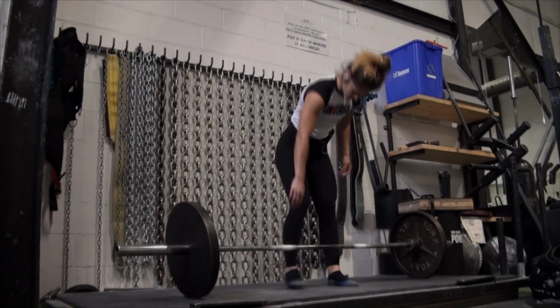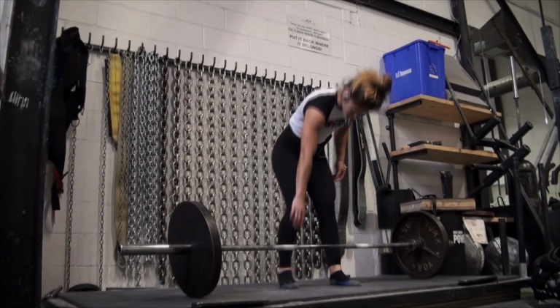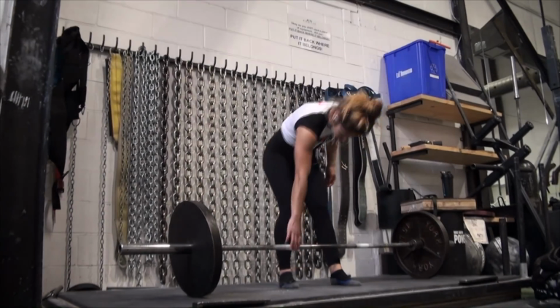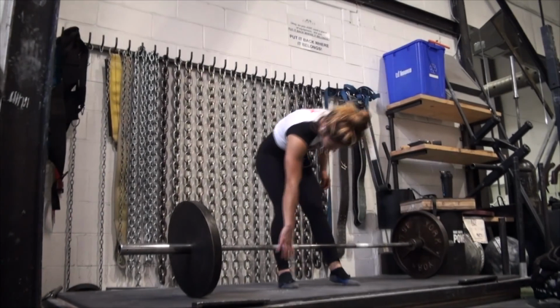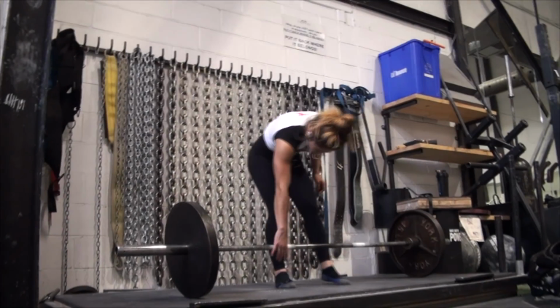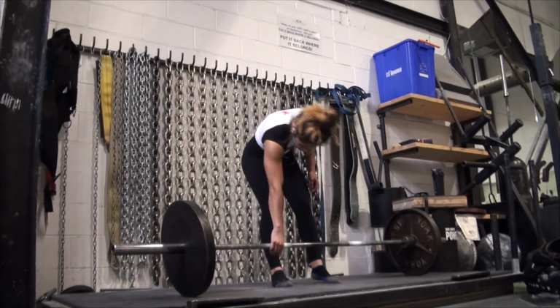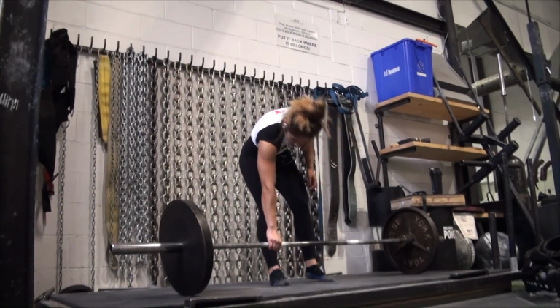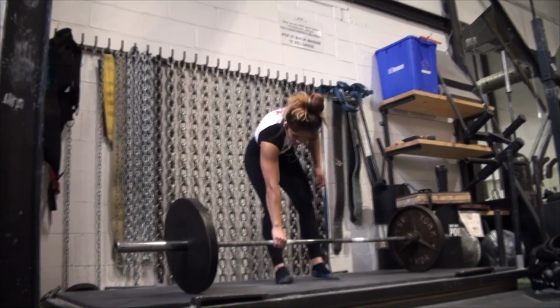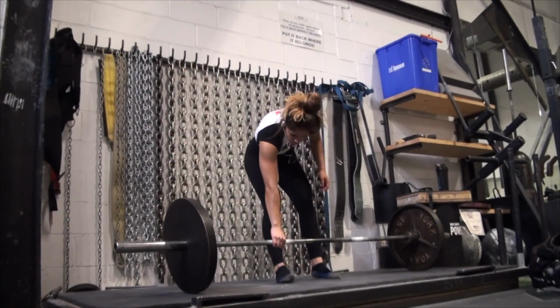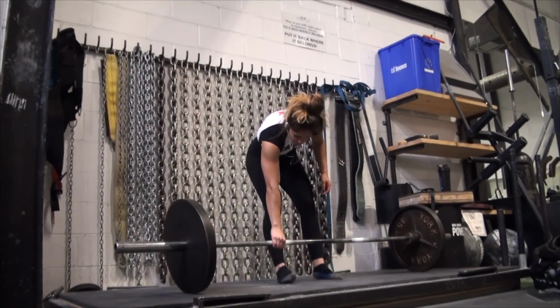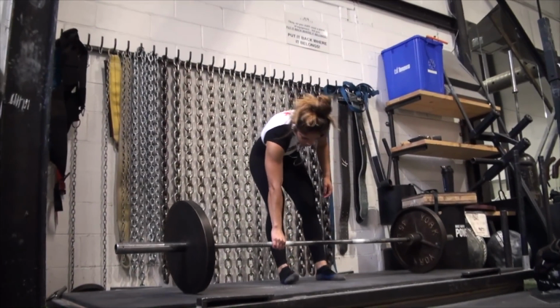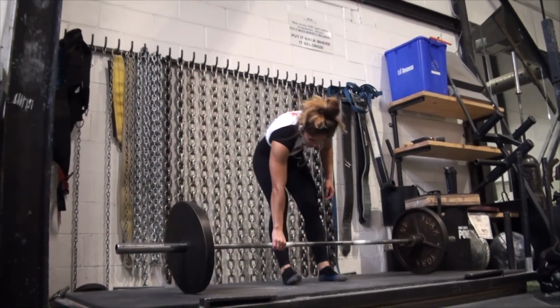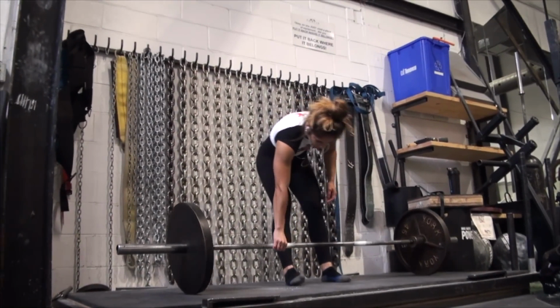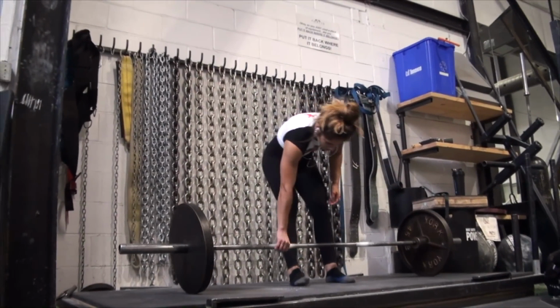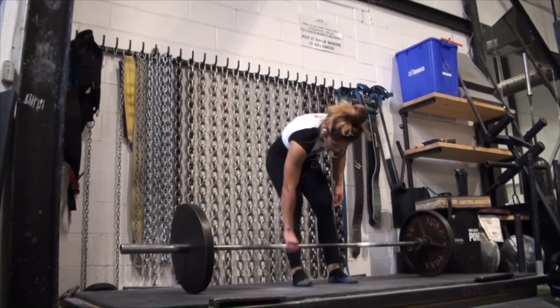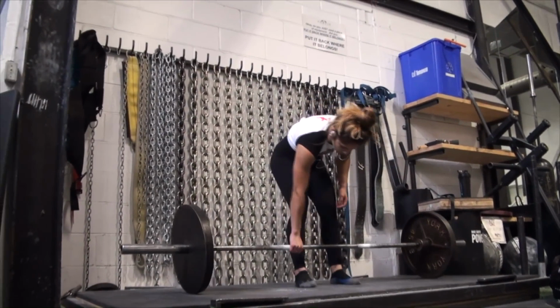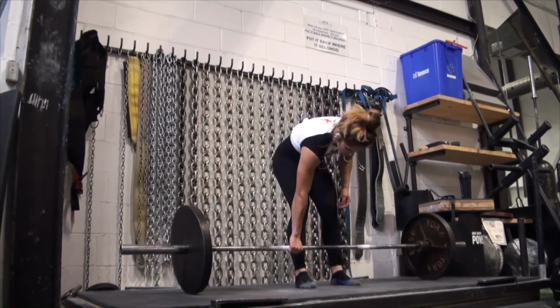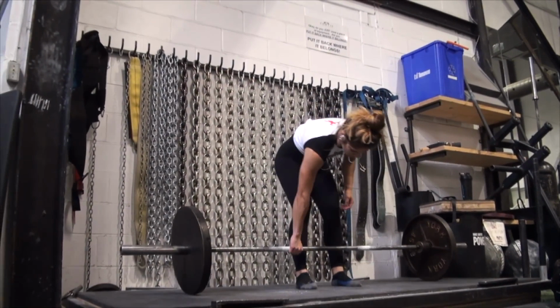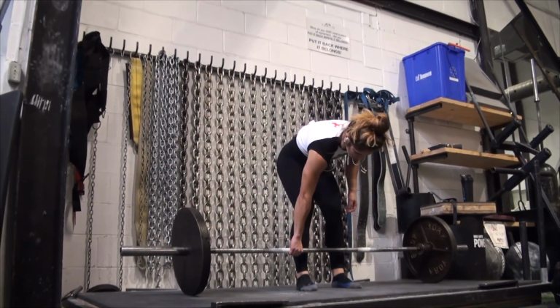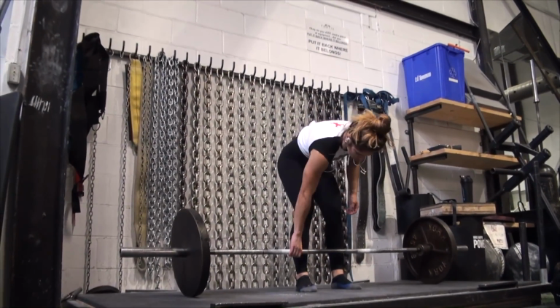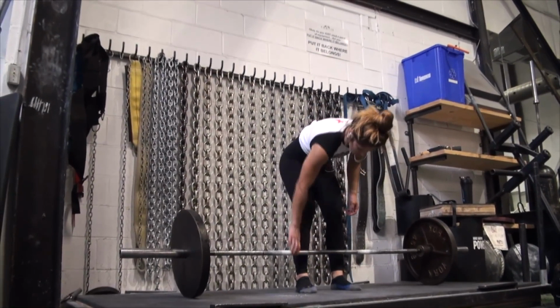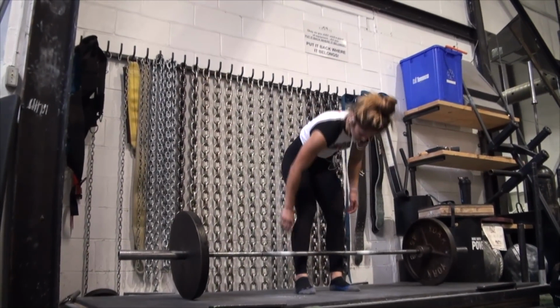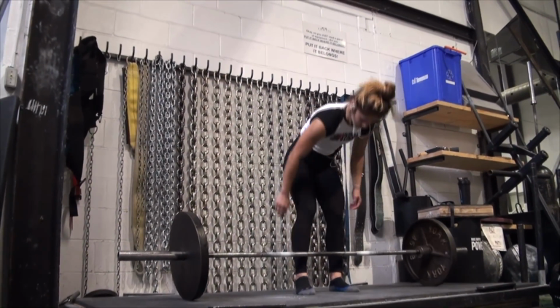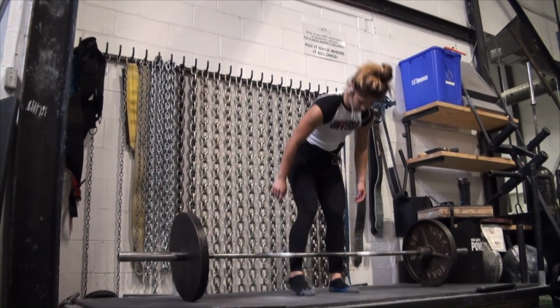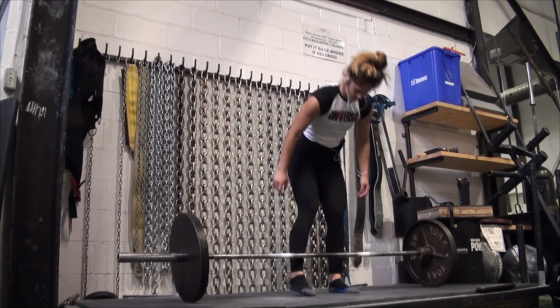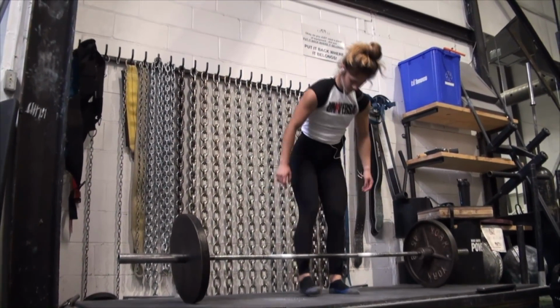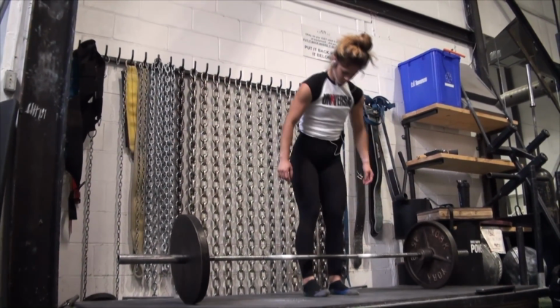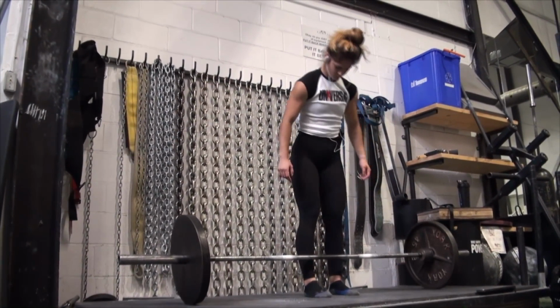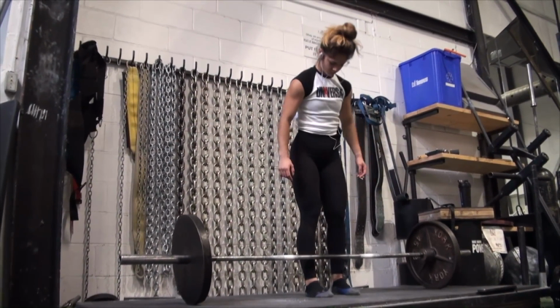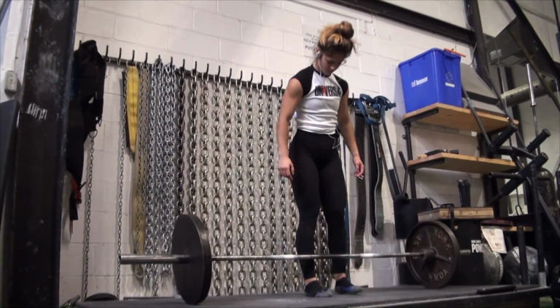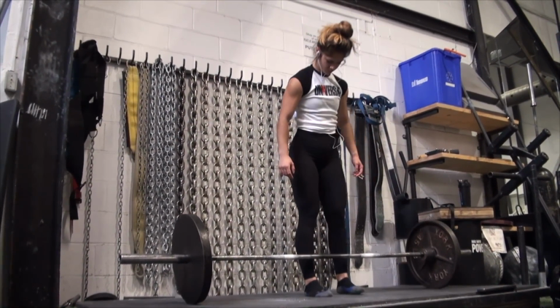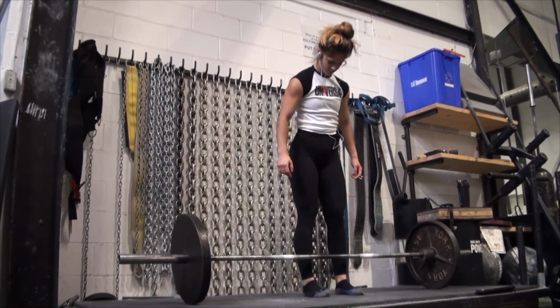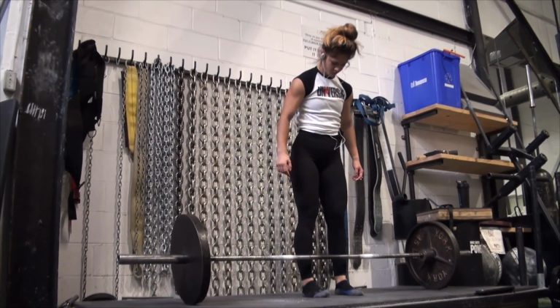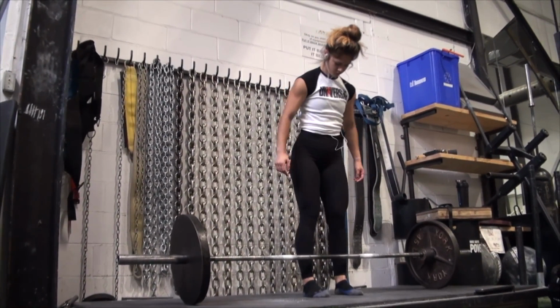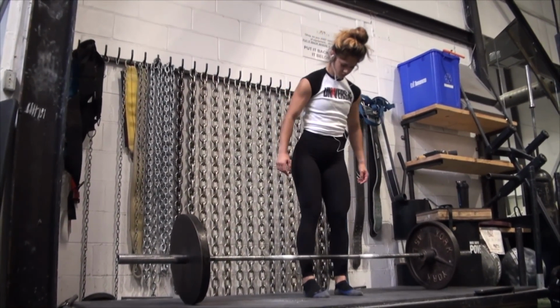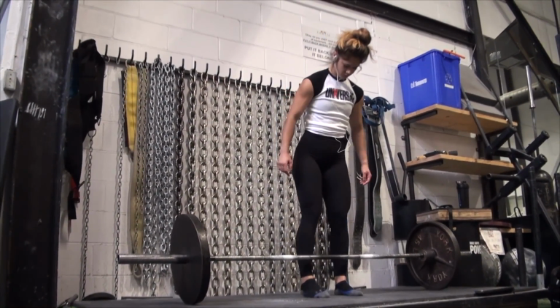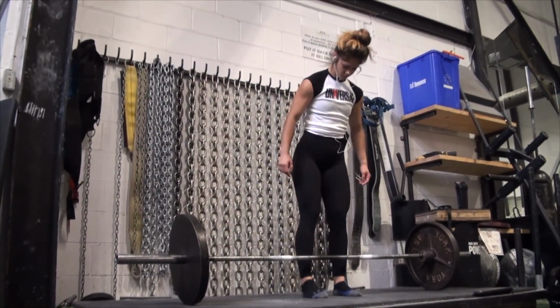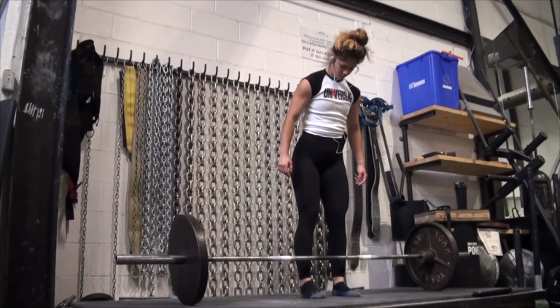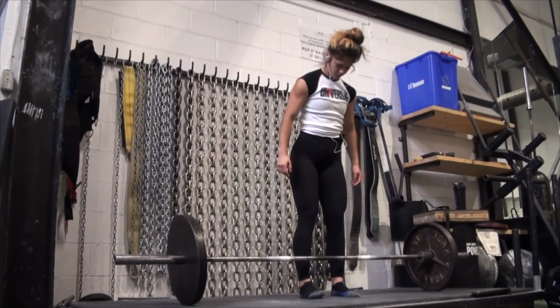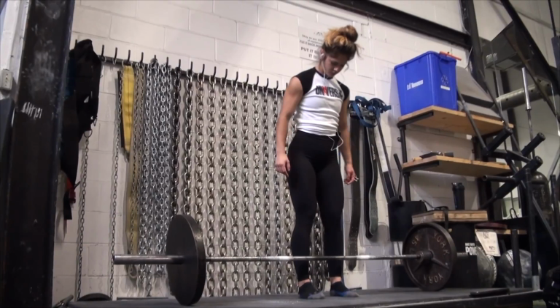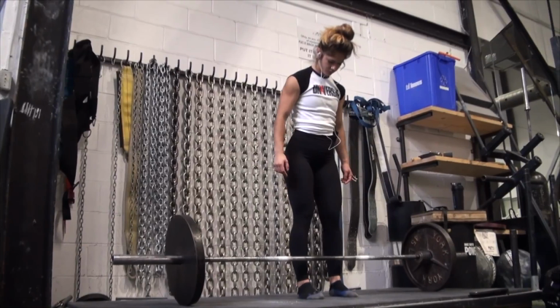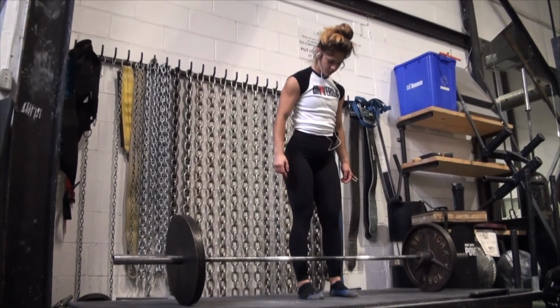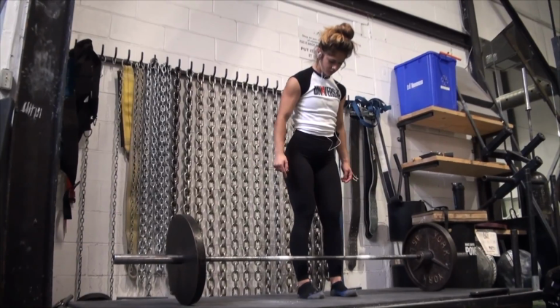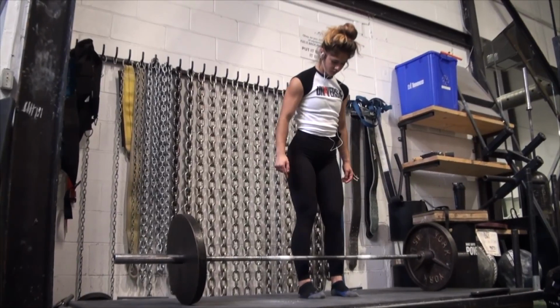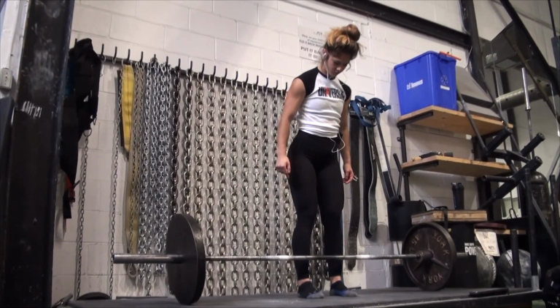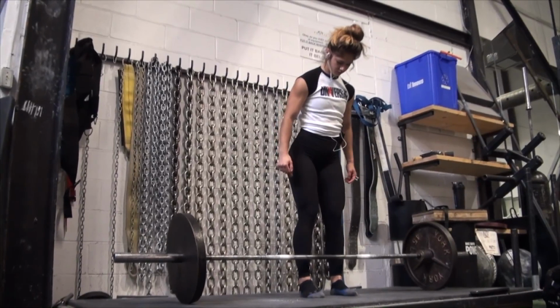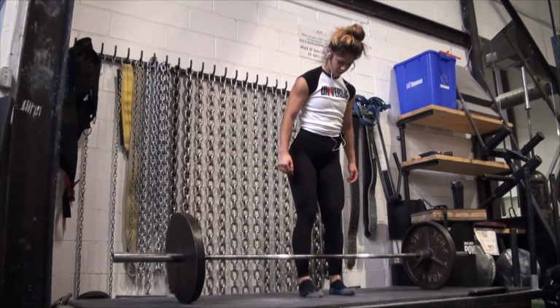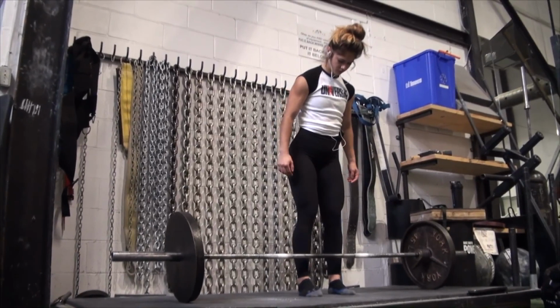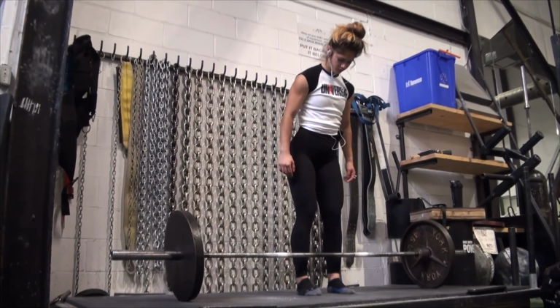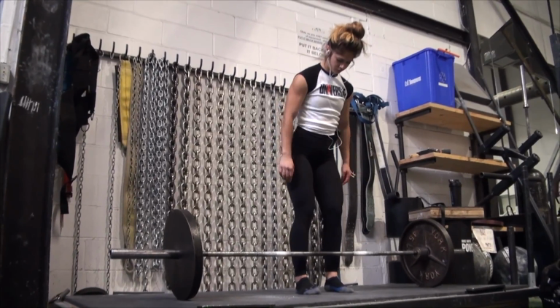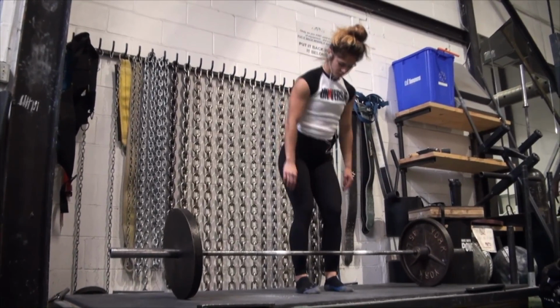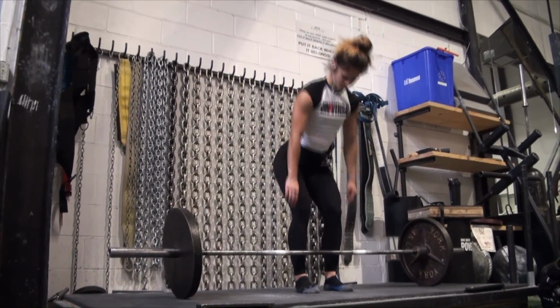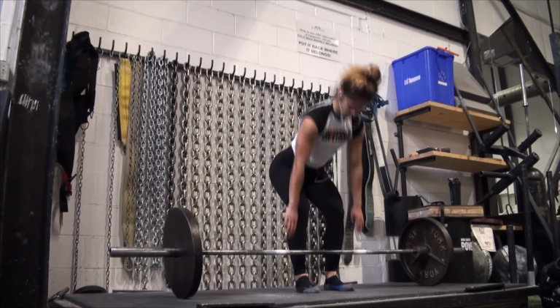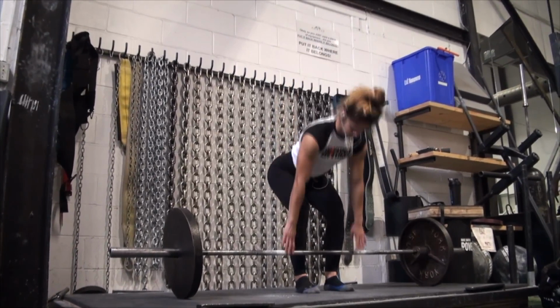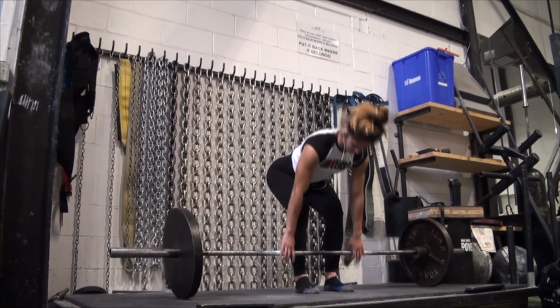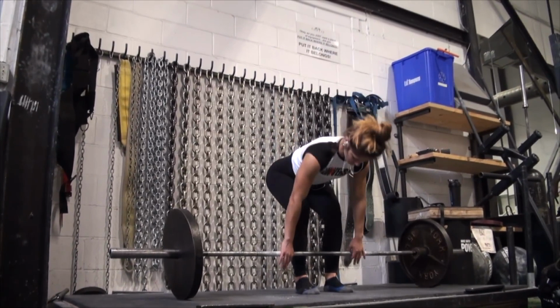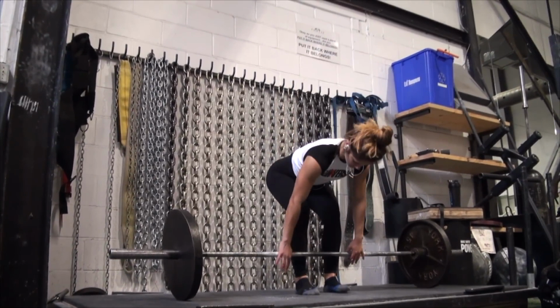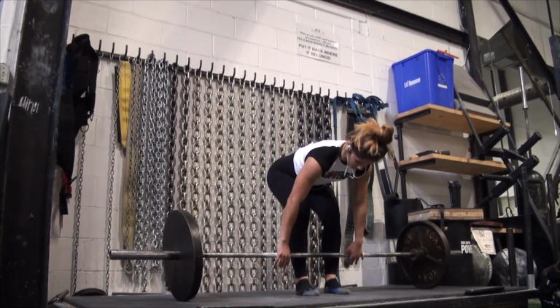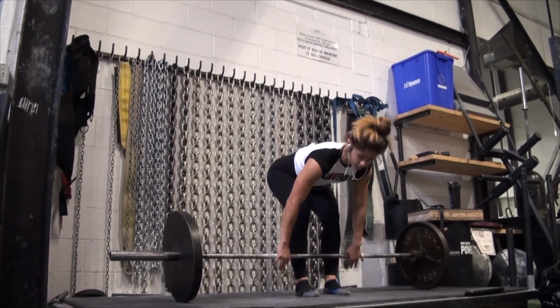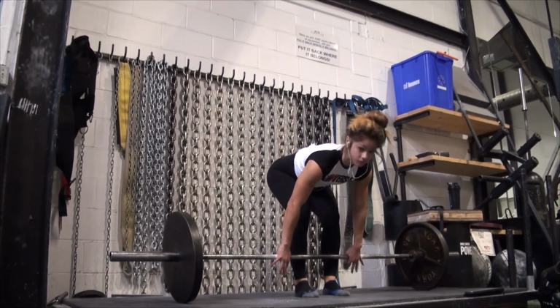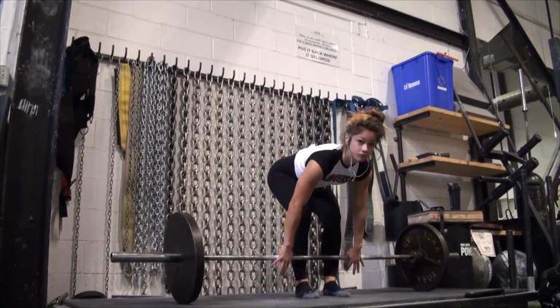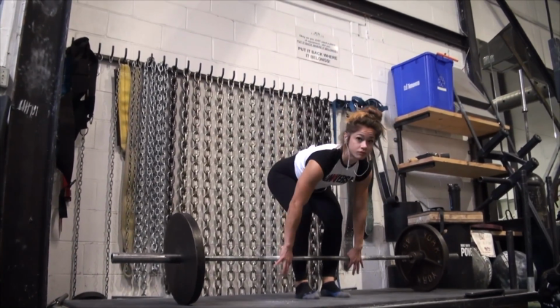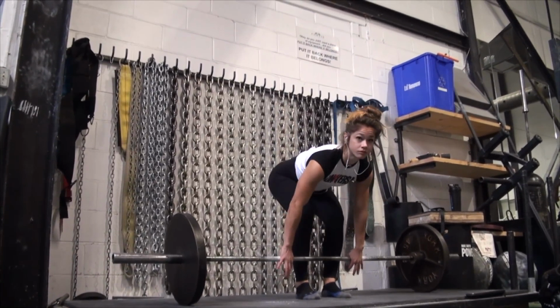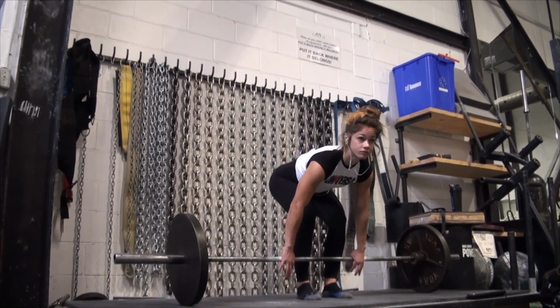What is up guys? We are back here with another video. Today we're going to be doing some deadlifts with accessory work. We're going to get right into it.